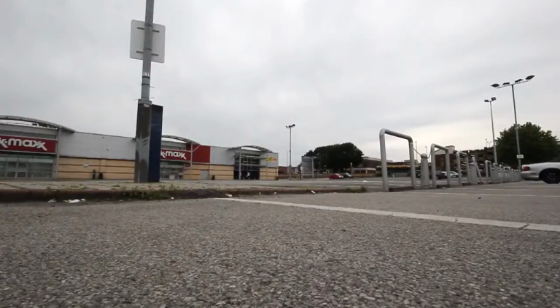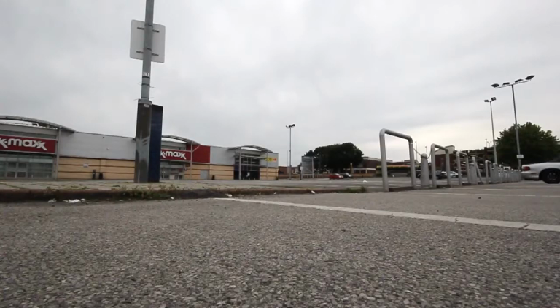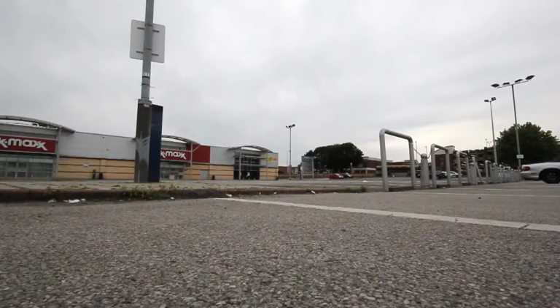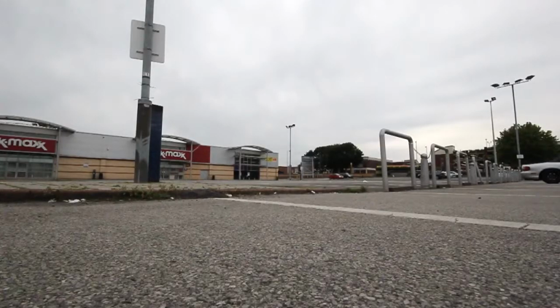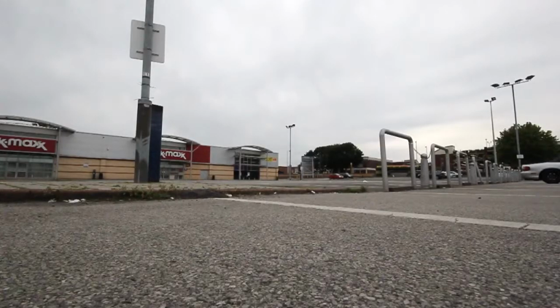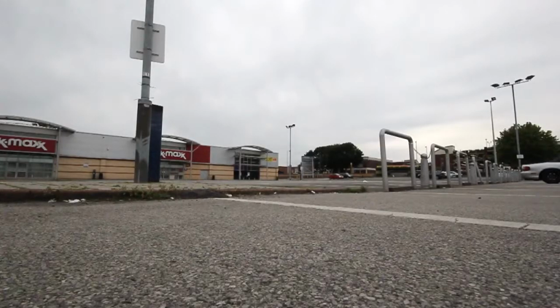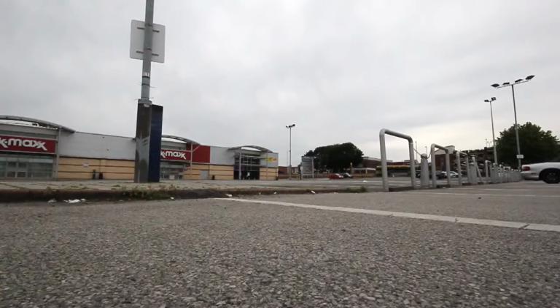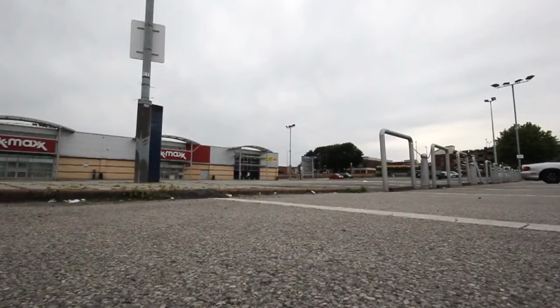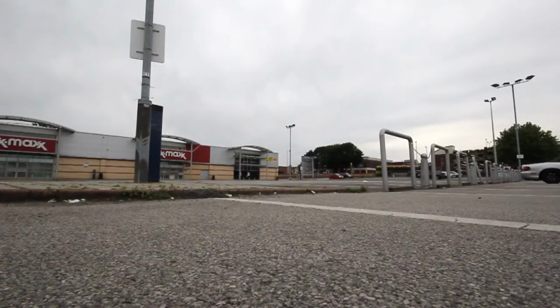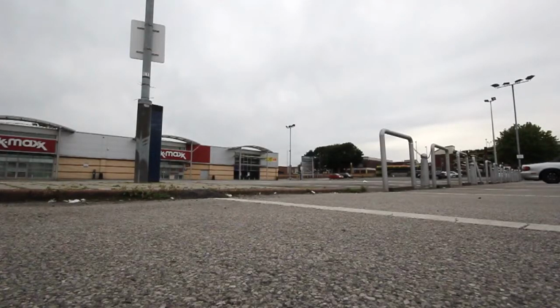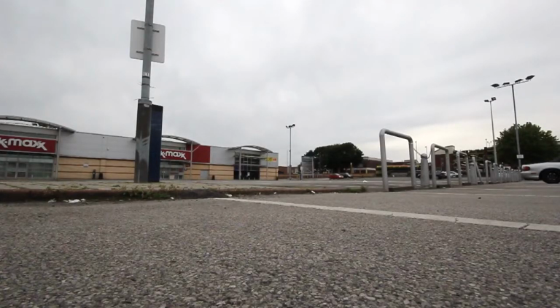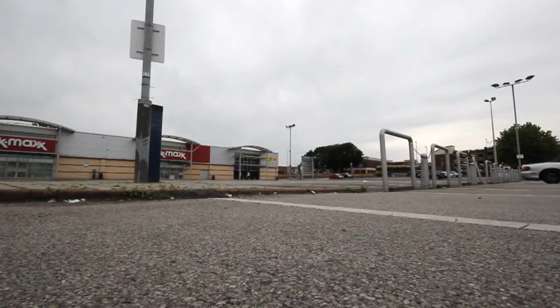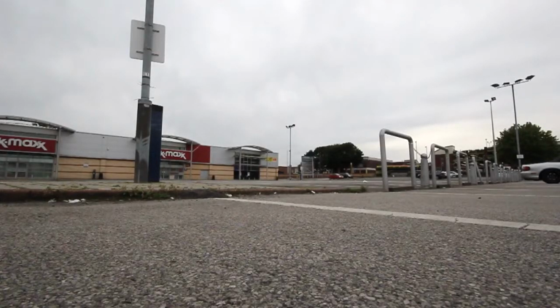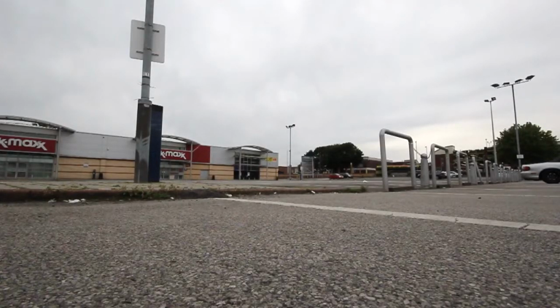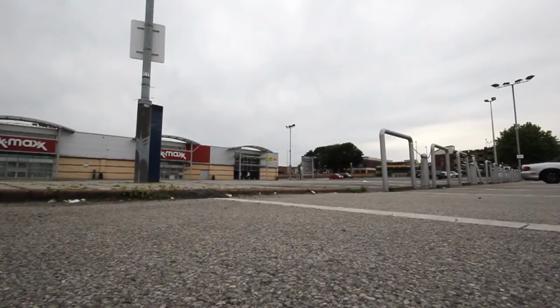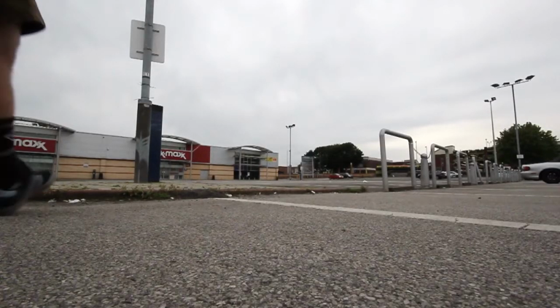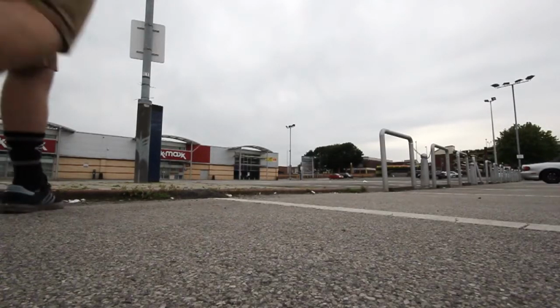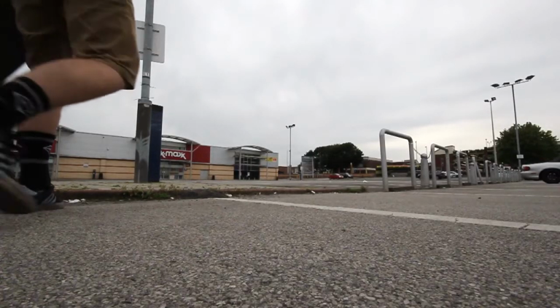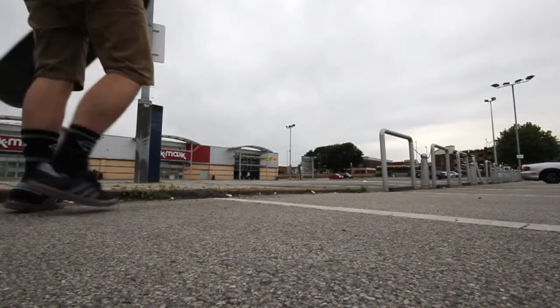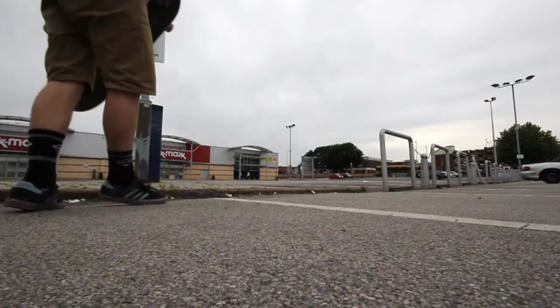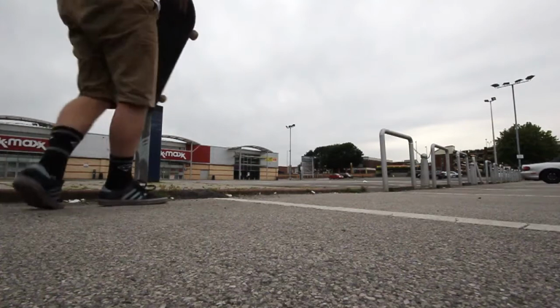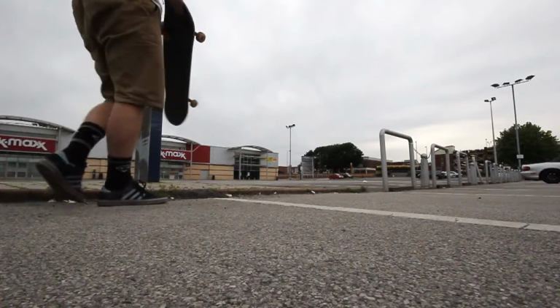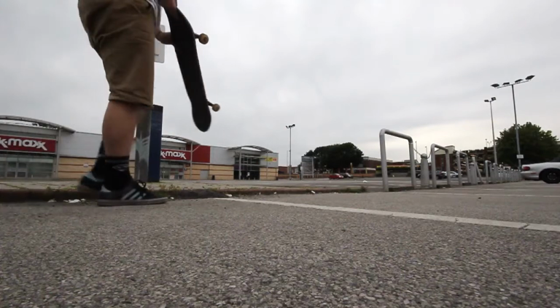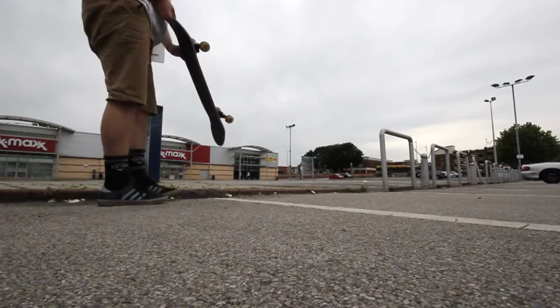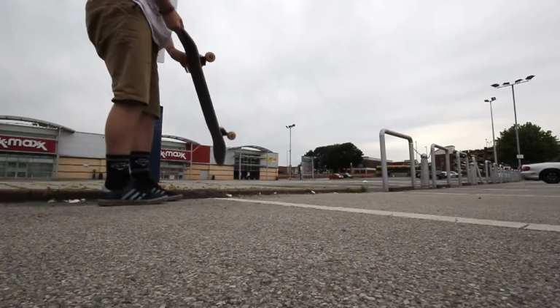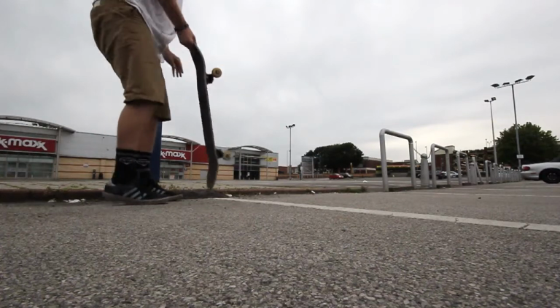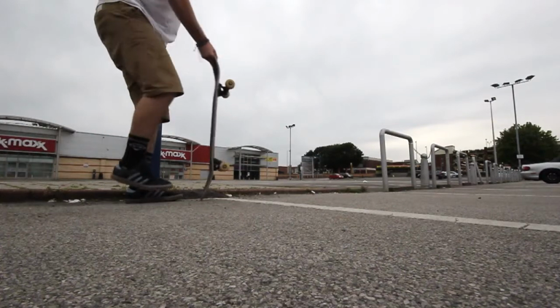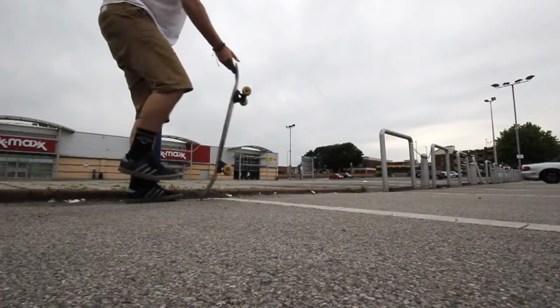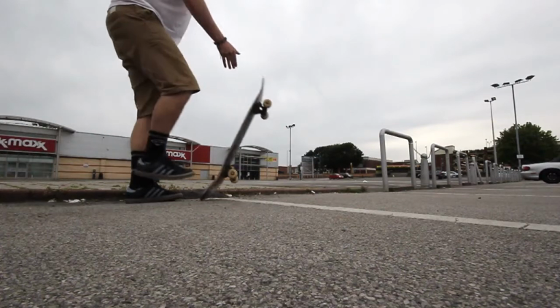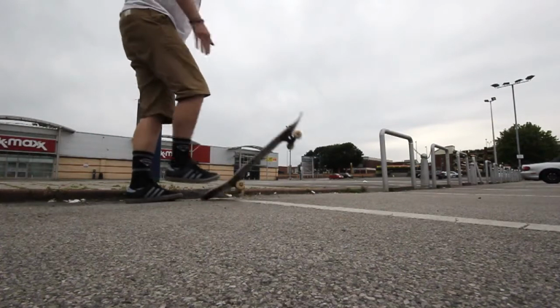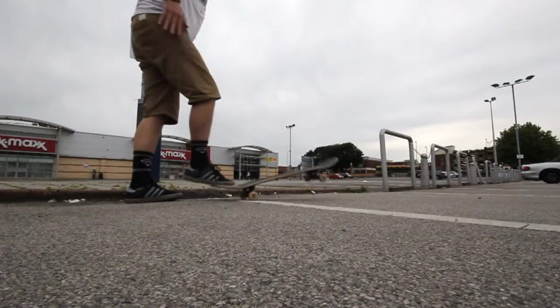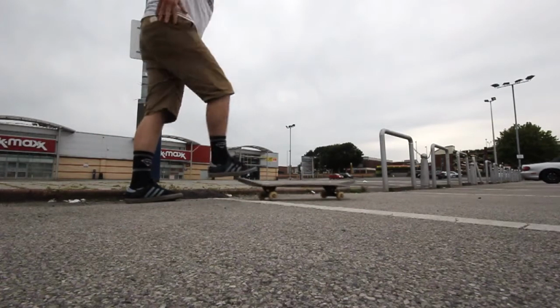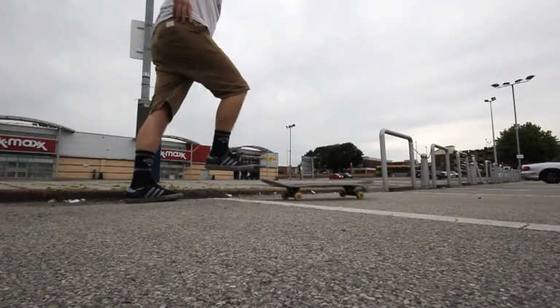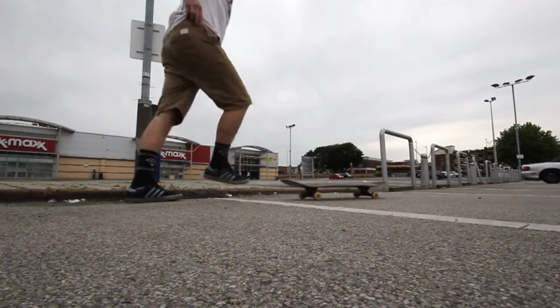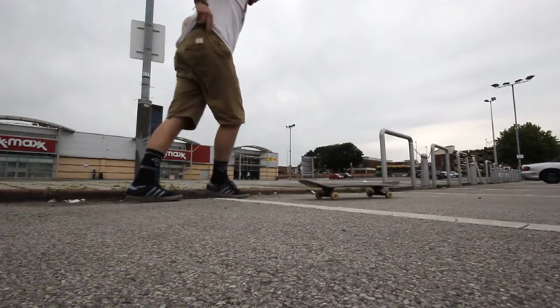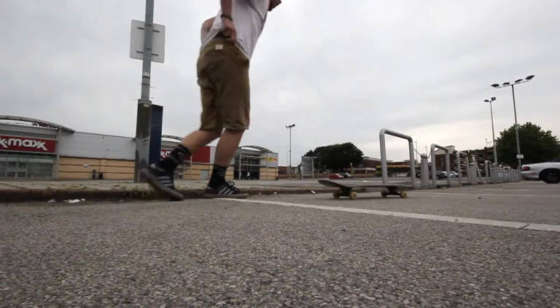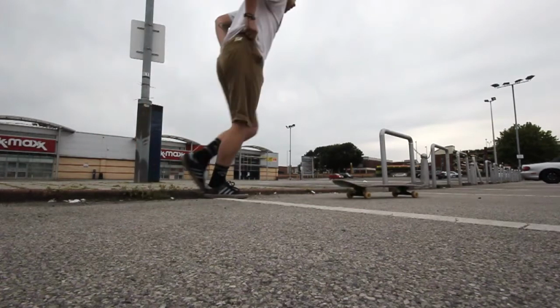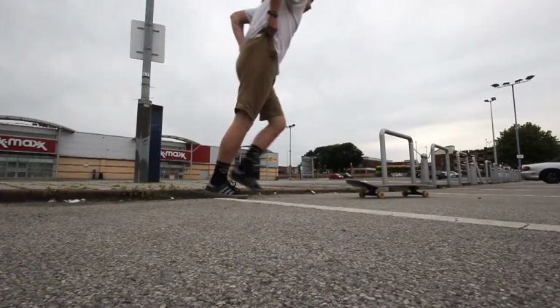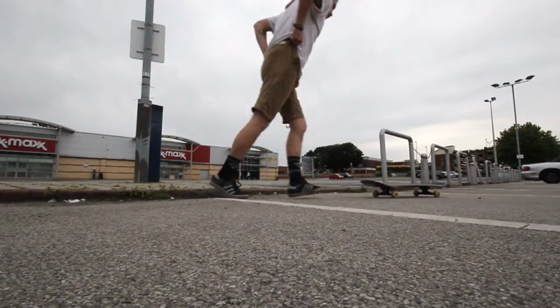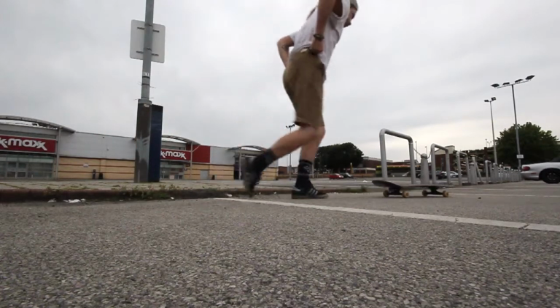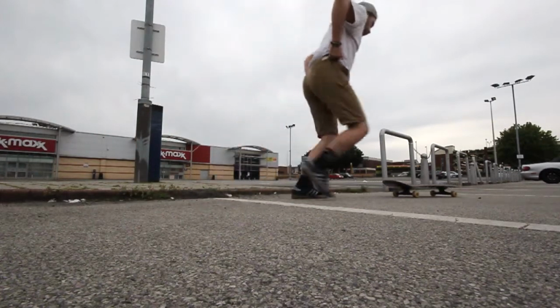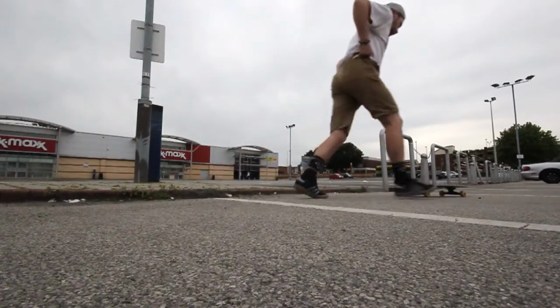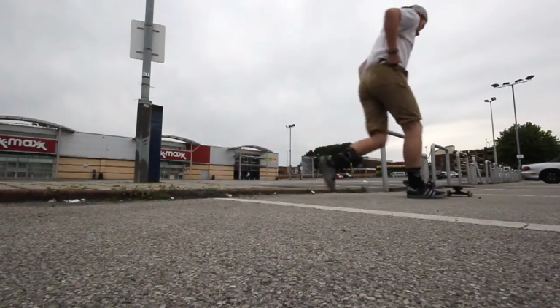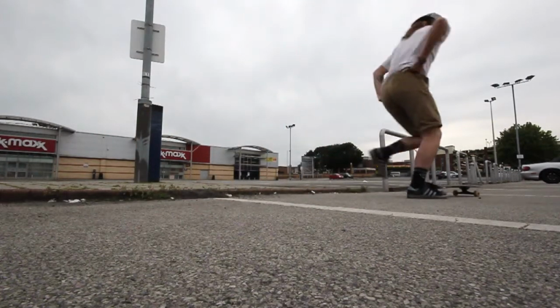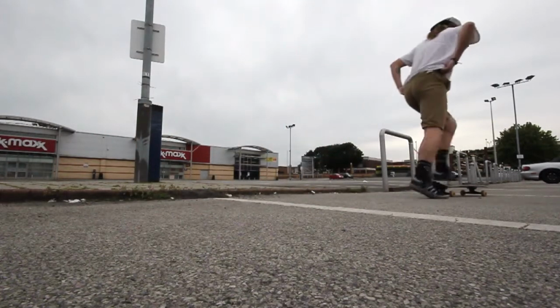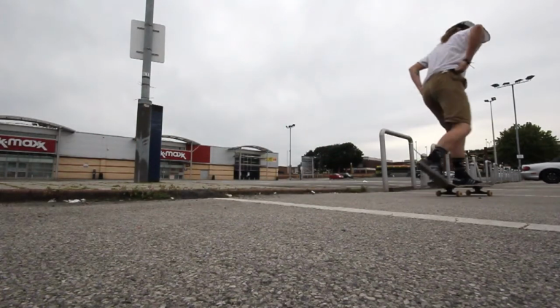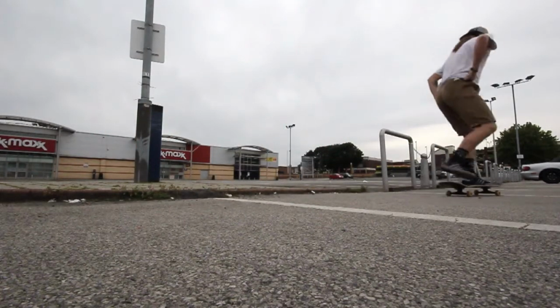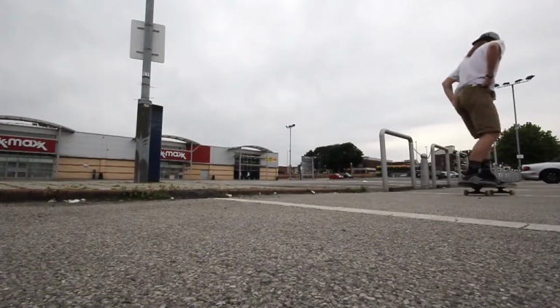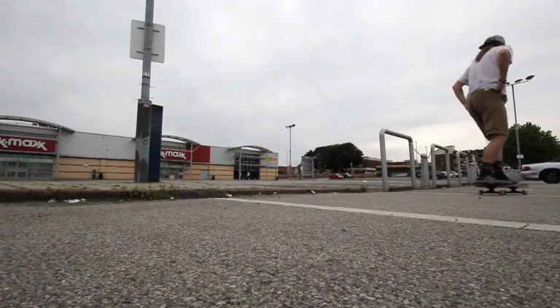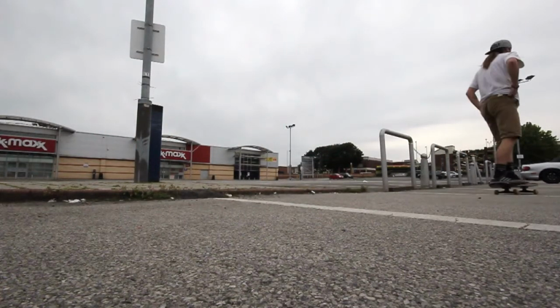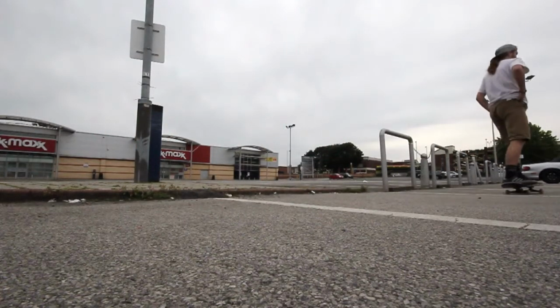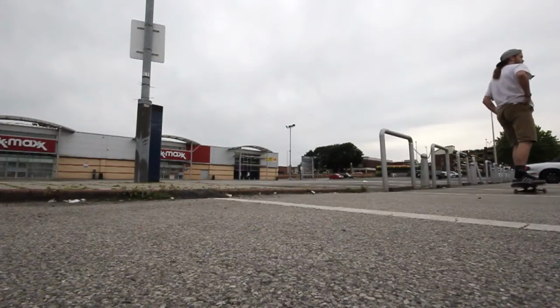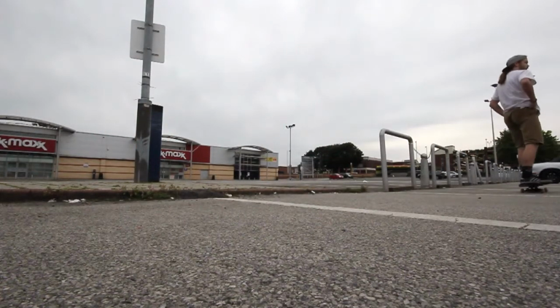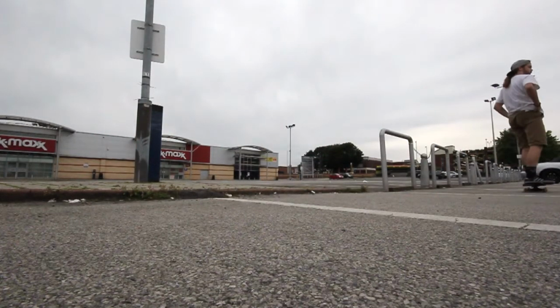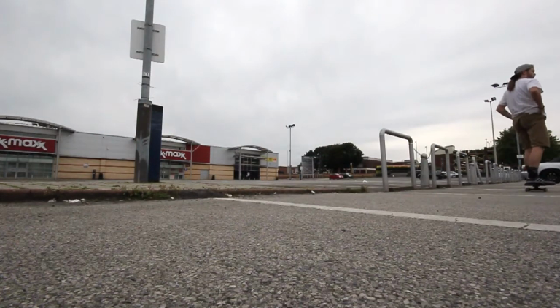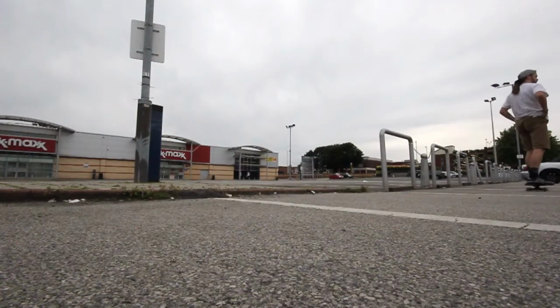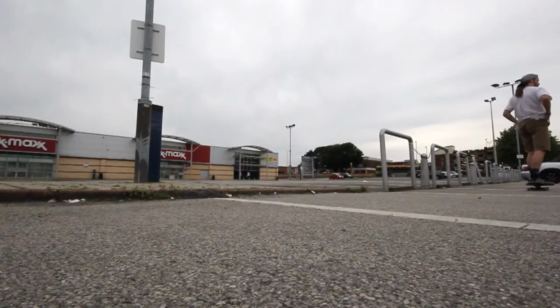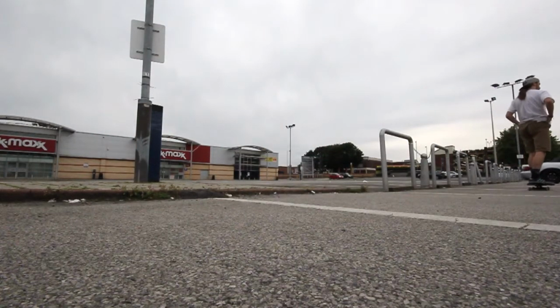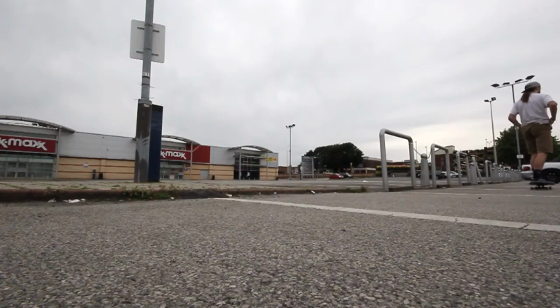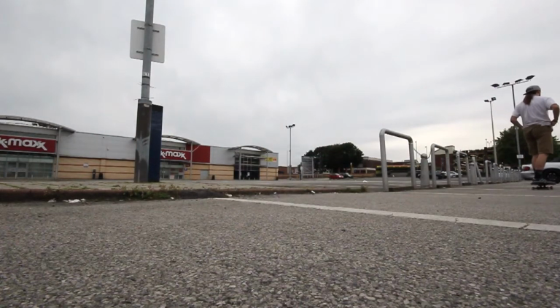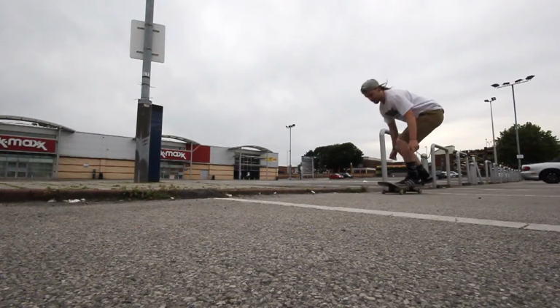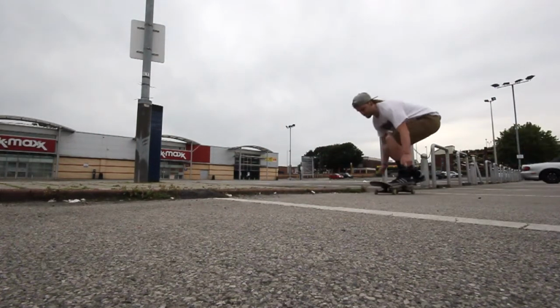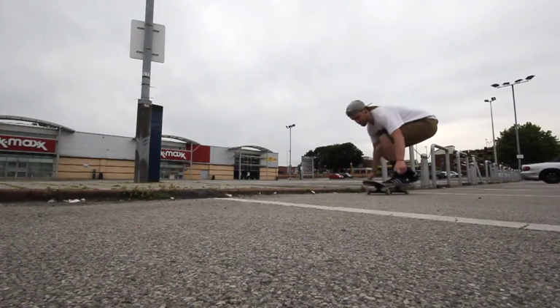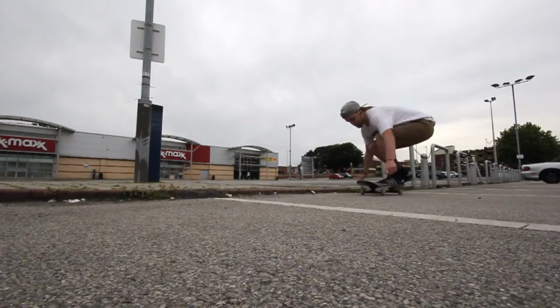Yo guys, what's going on? Sam from Next Little Vids here. This is my first how-to video and it's gonna be how to kickflip off a kerb.